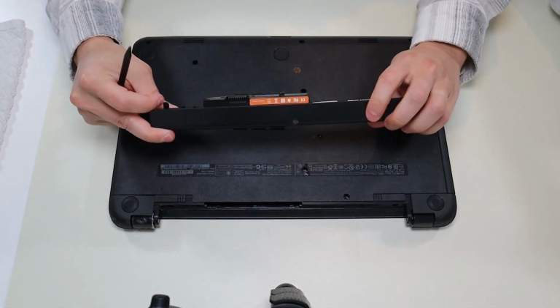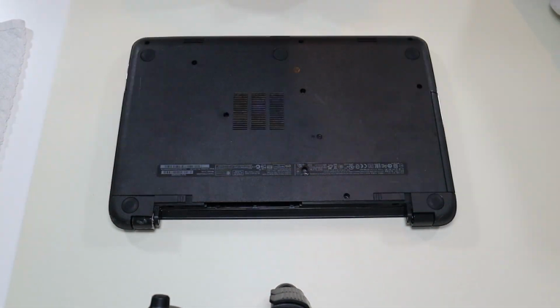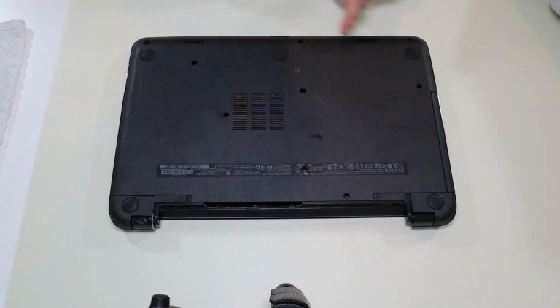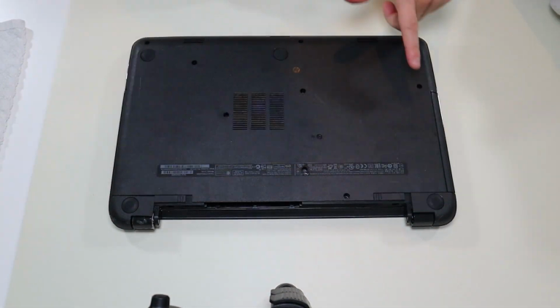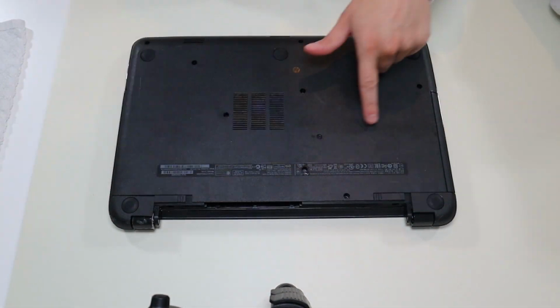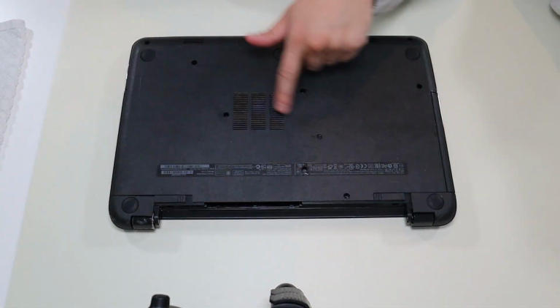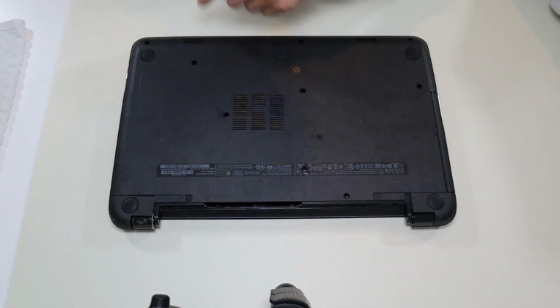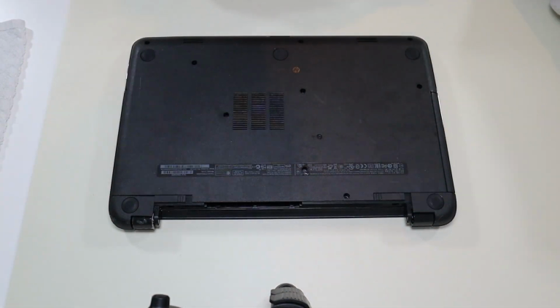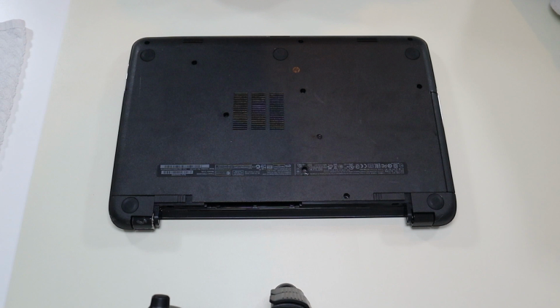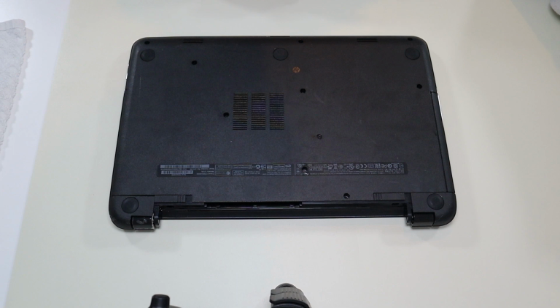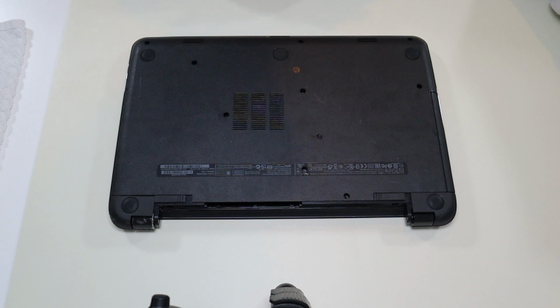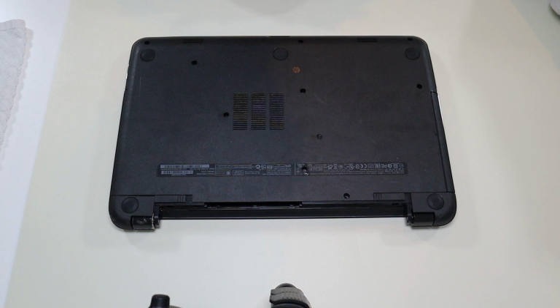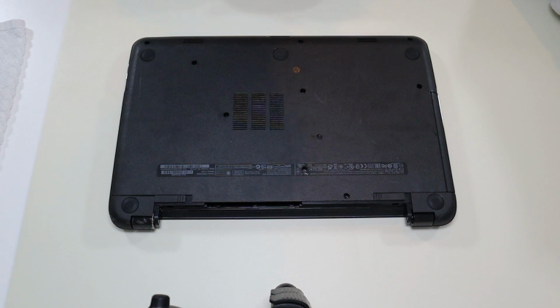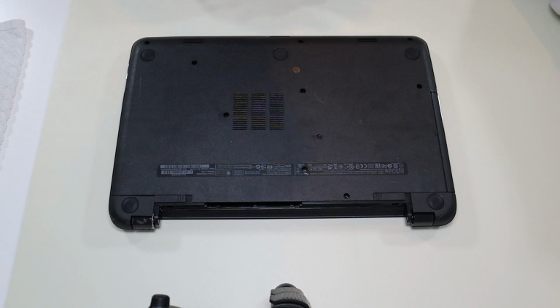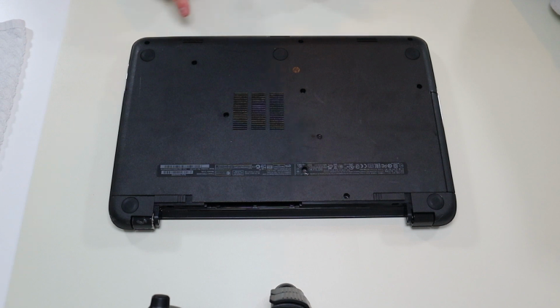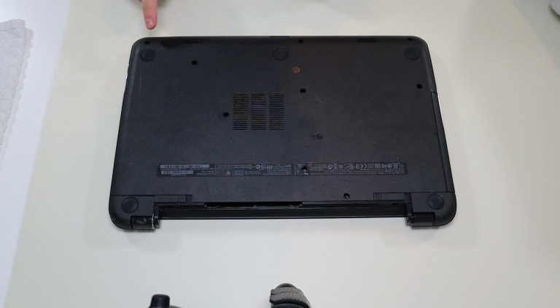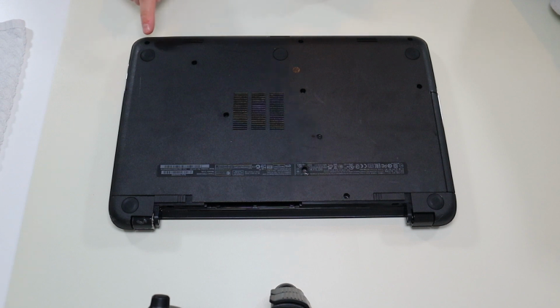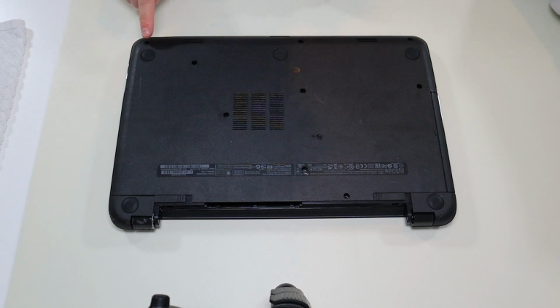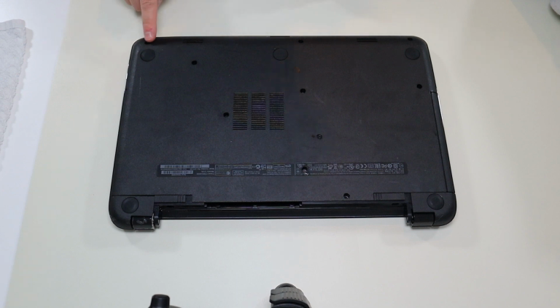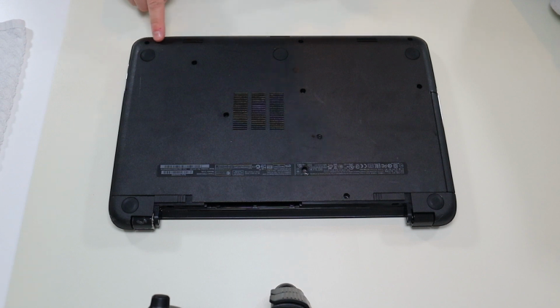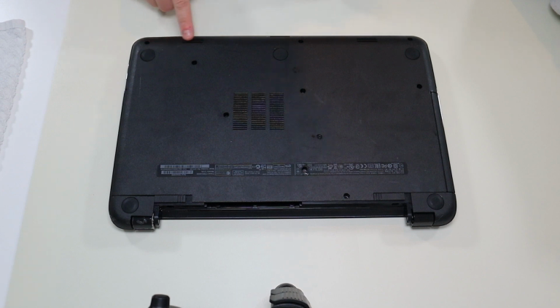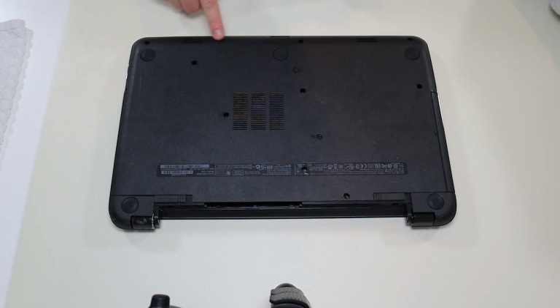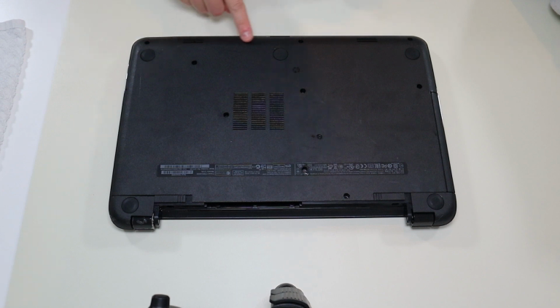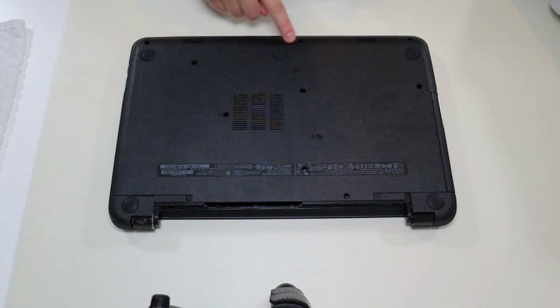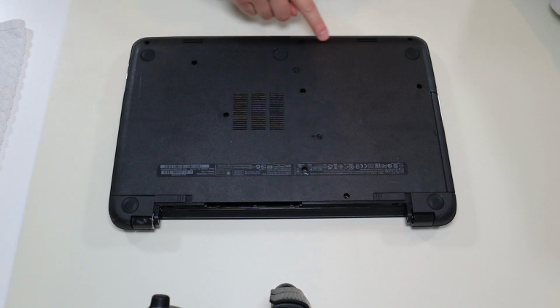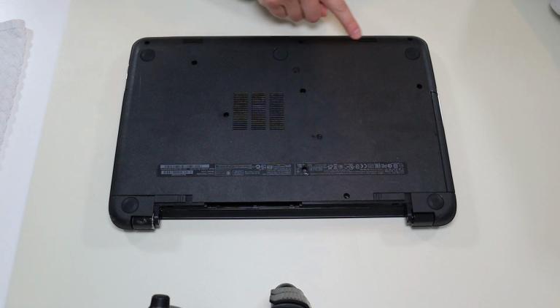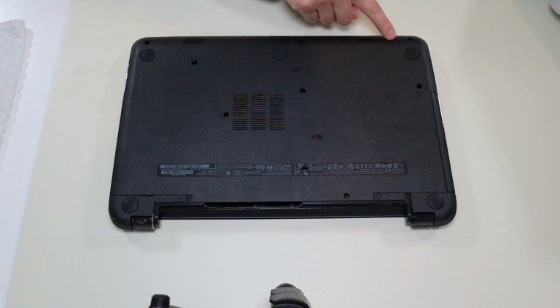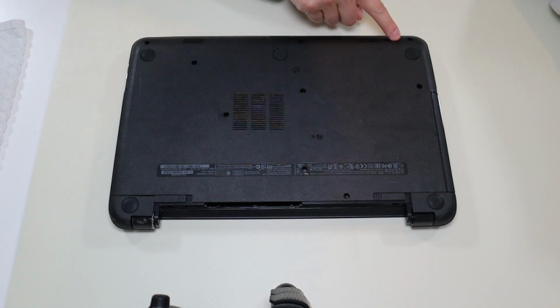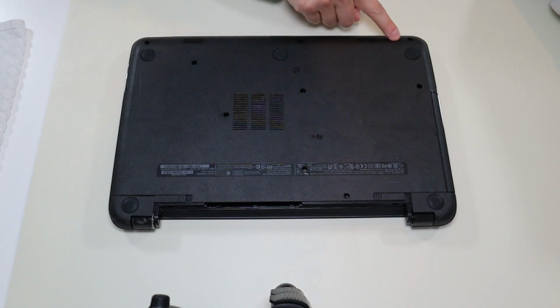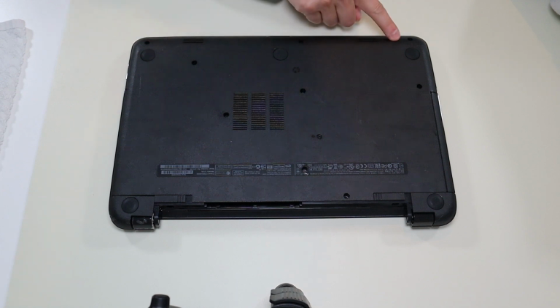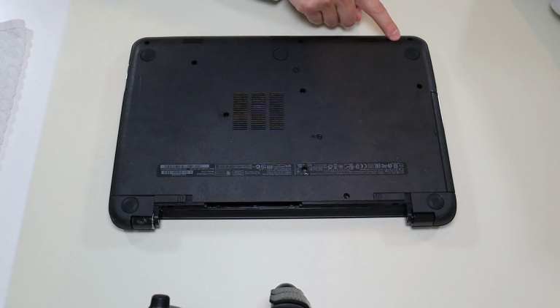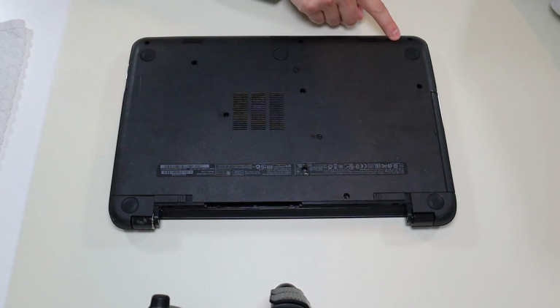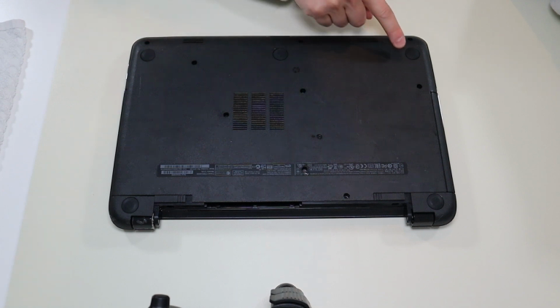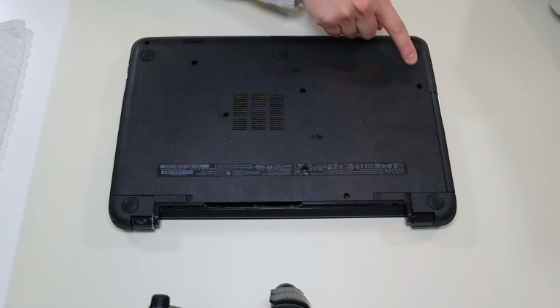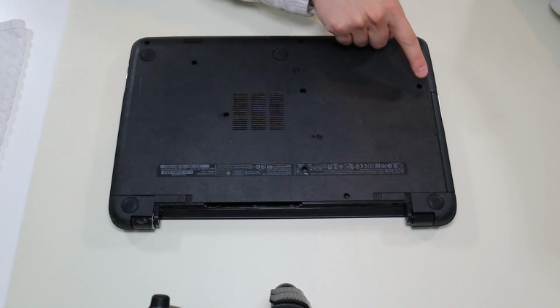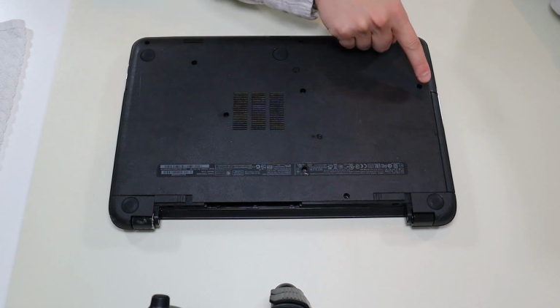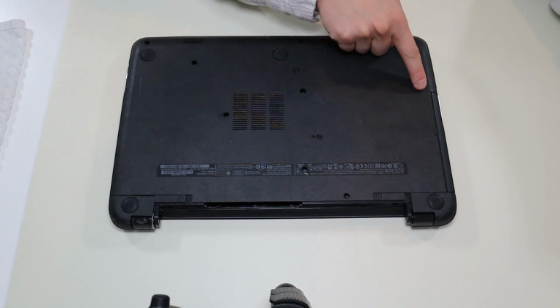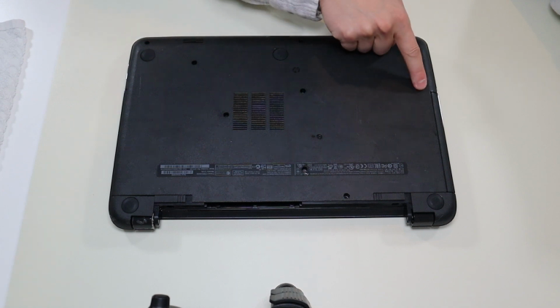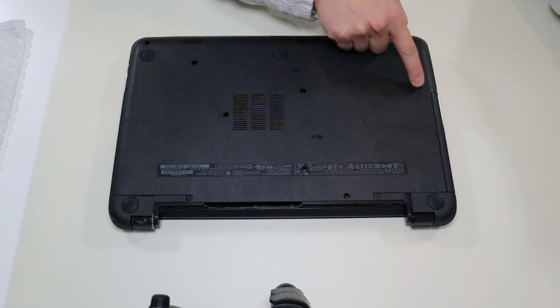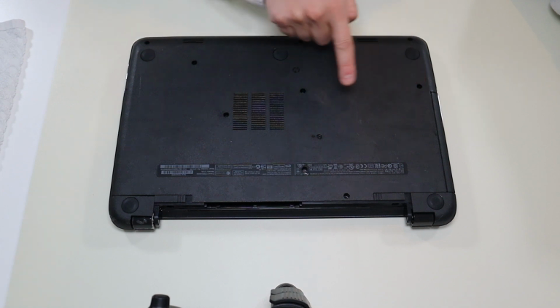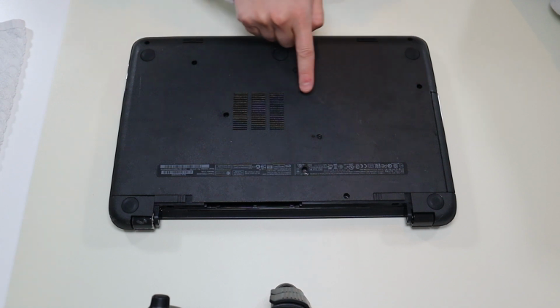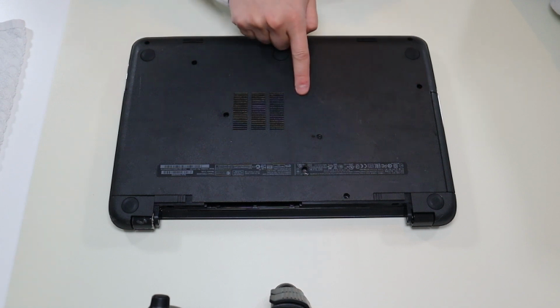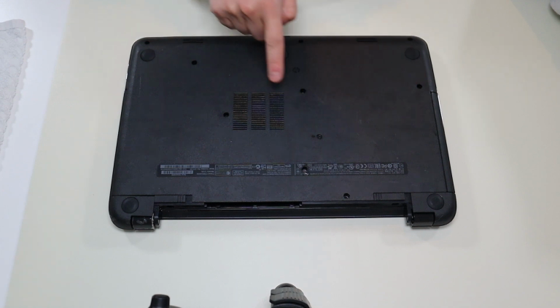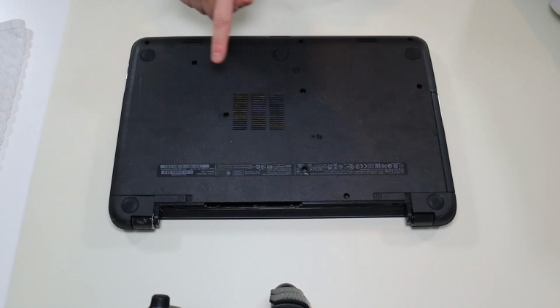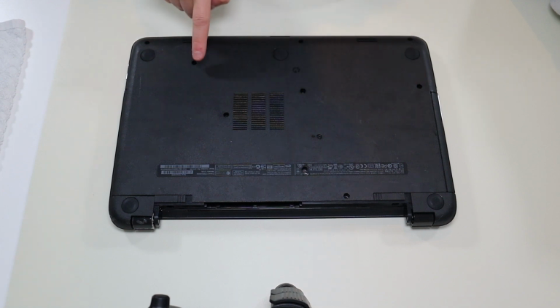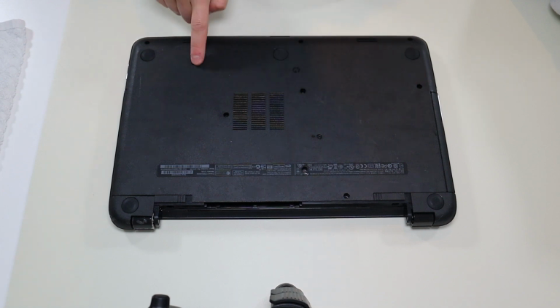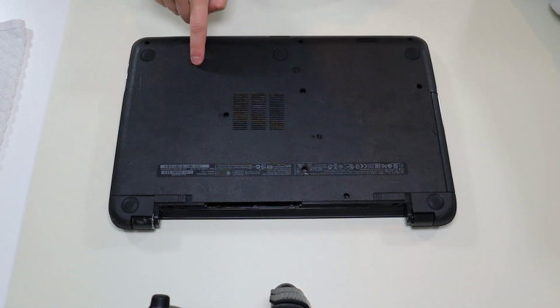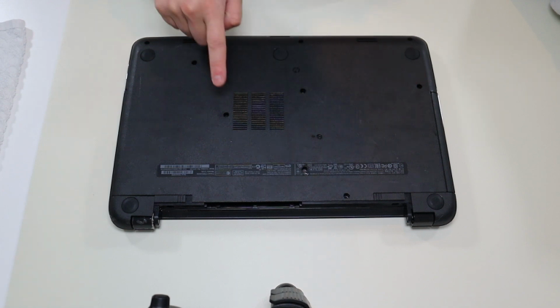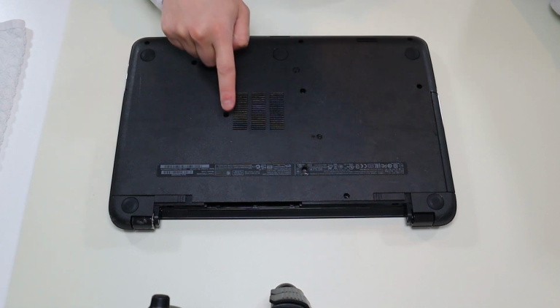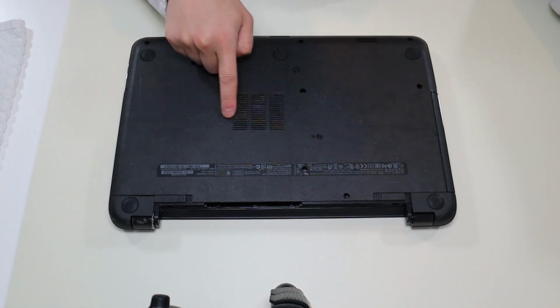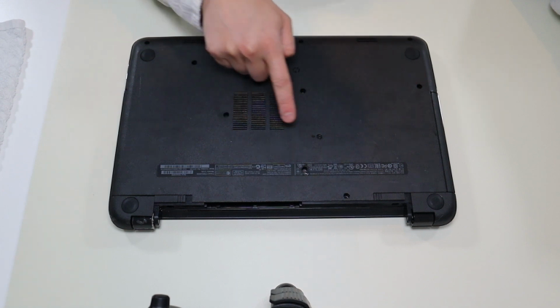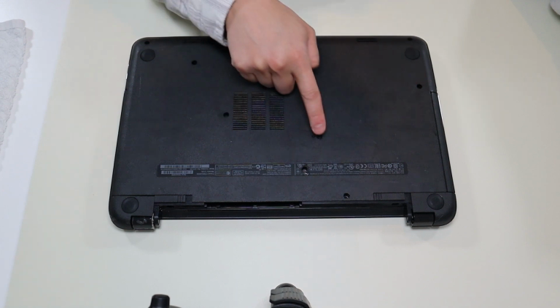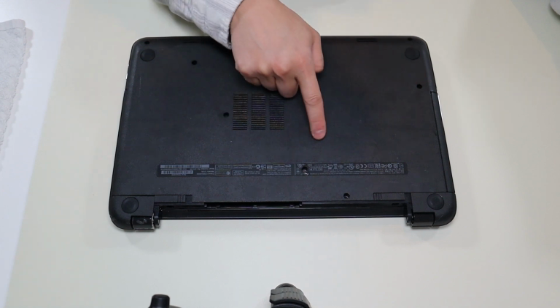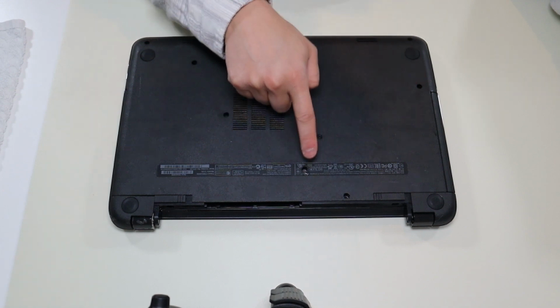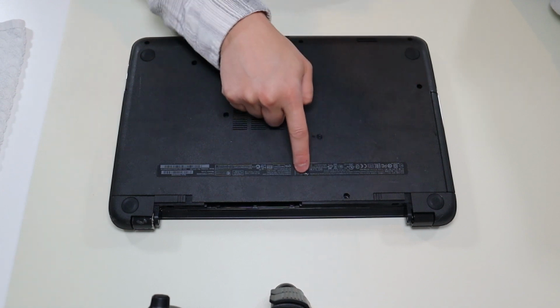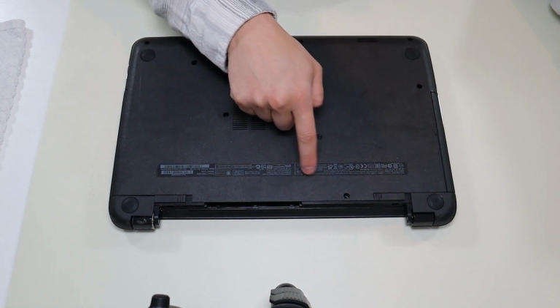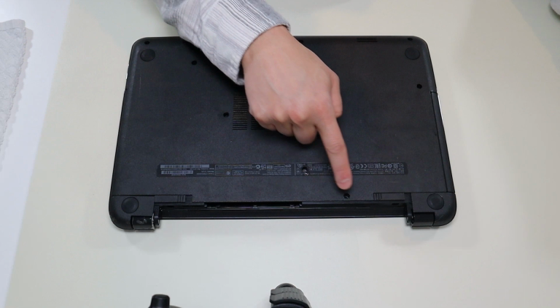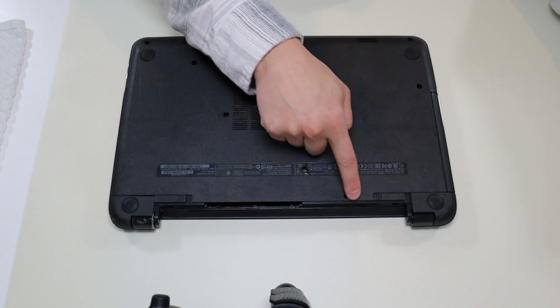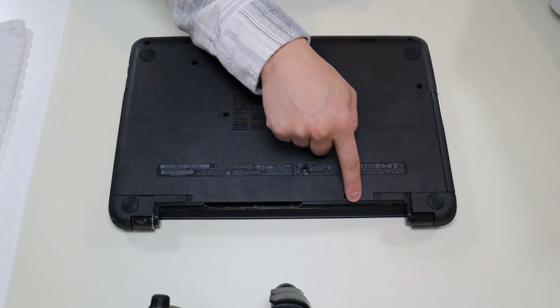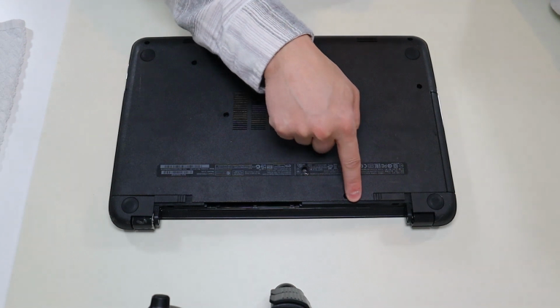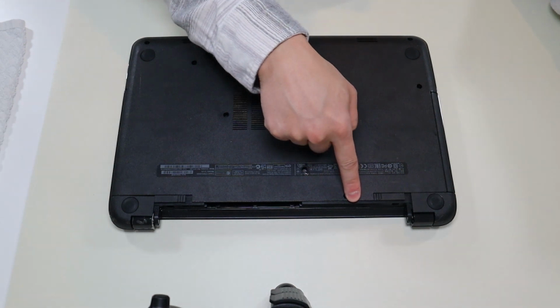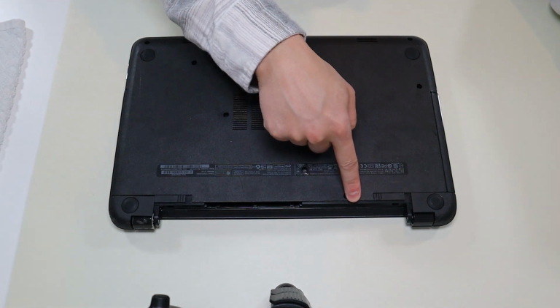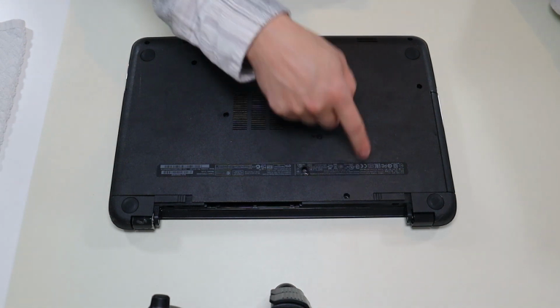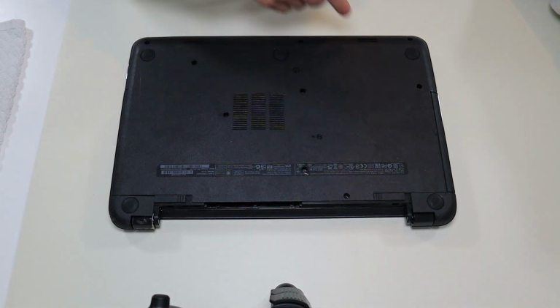And then I'm going to go ahead and take out all my screws. I have three along the bottom — ten screws total.